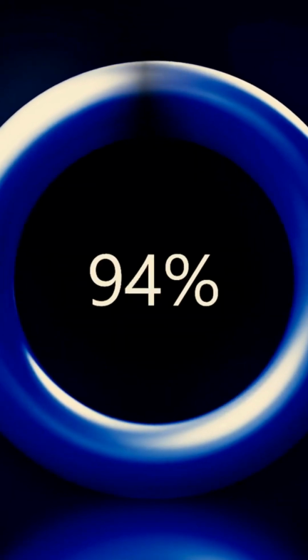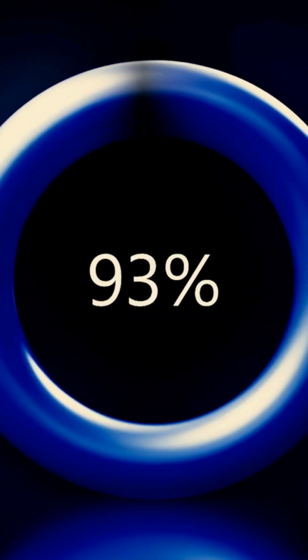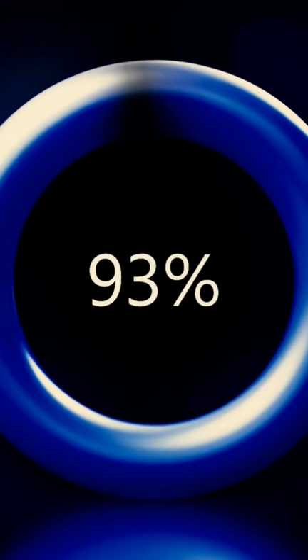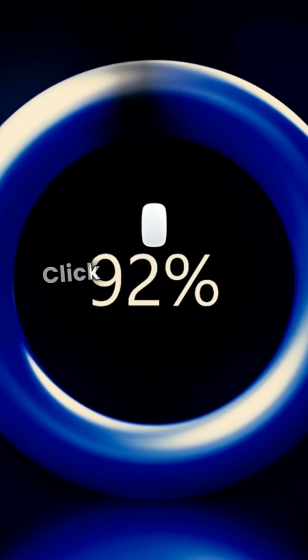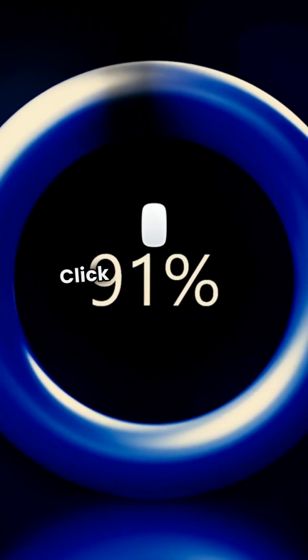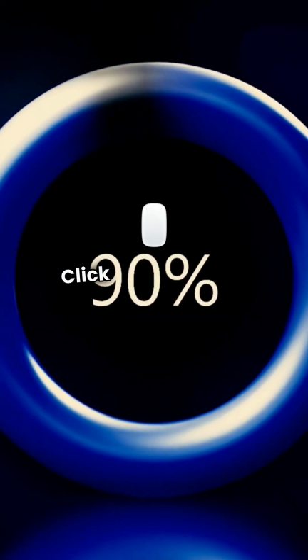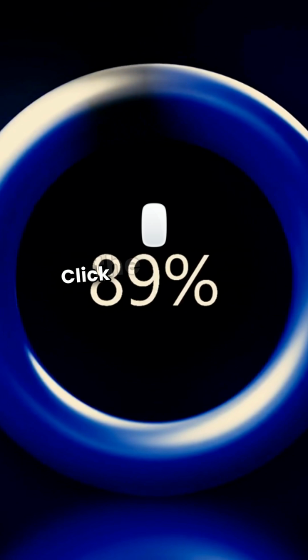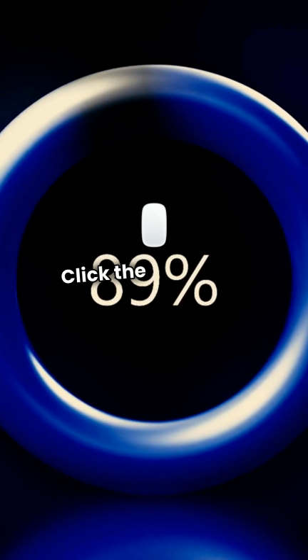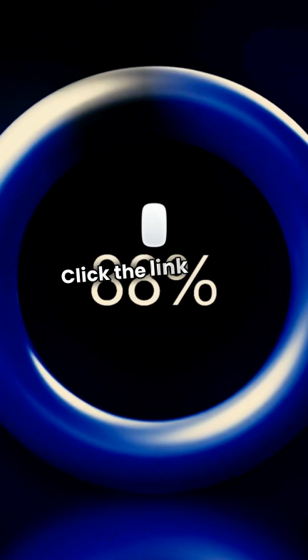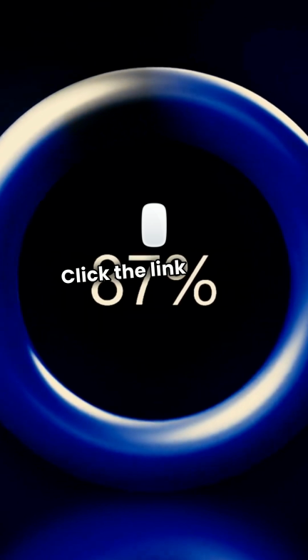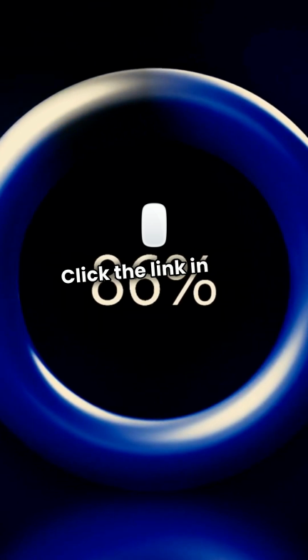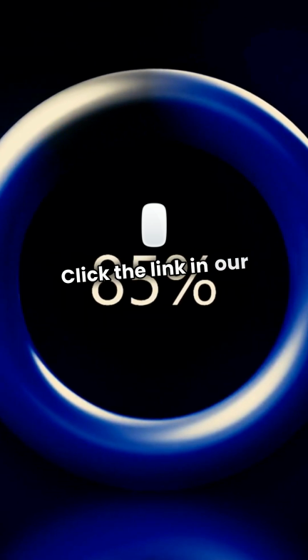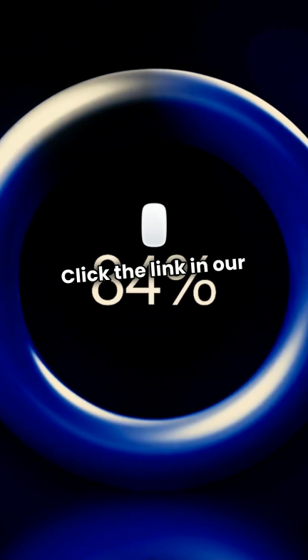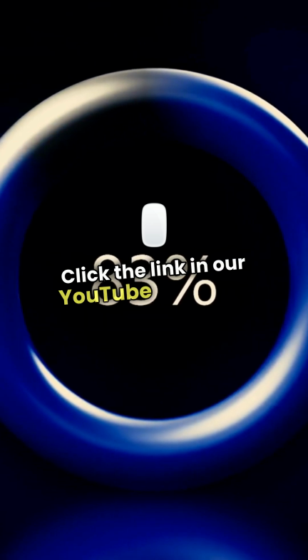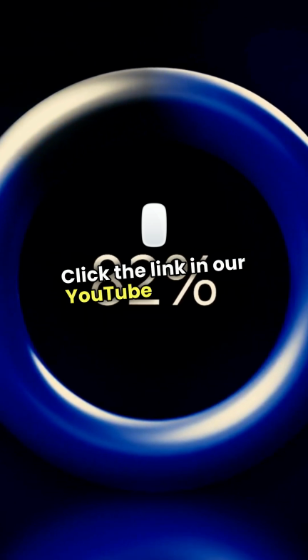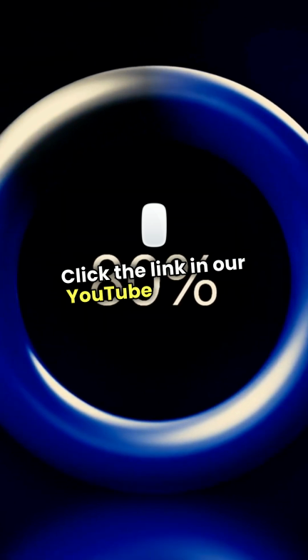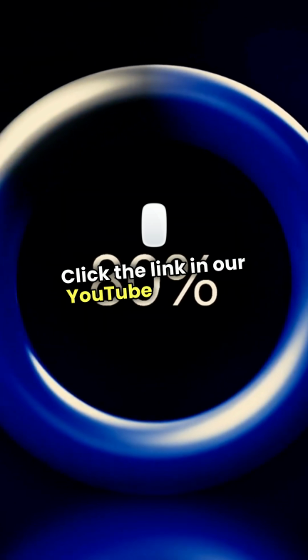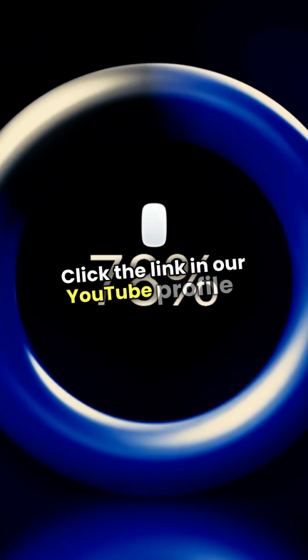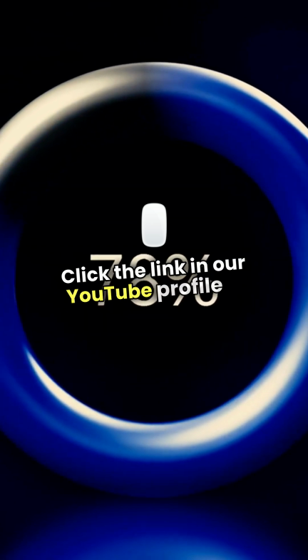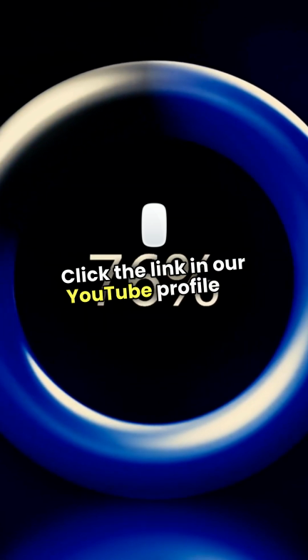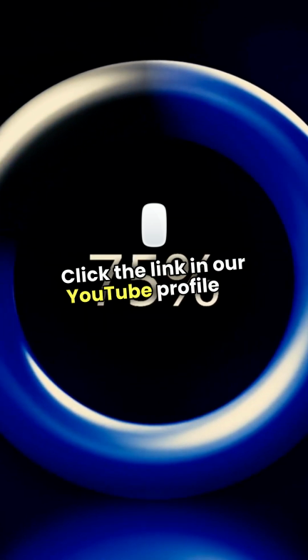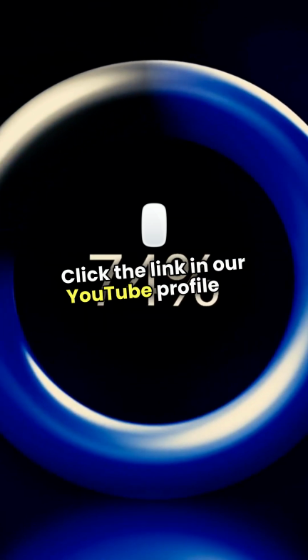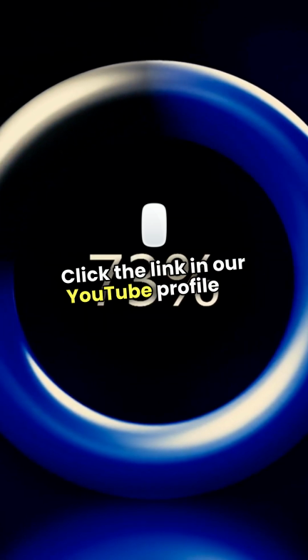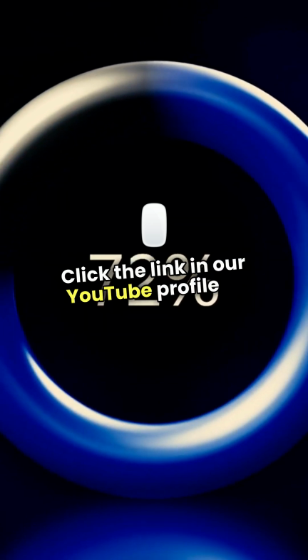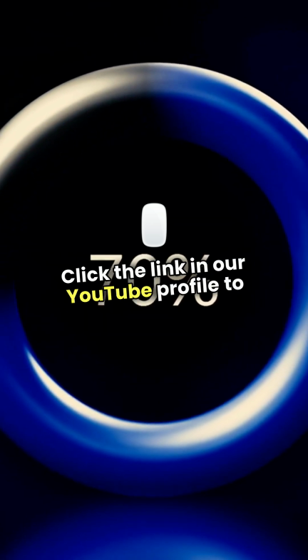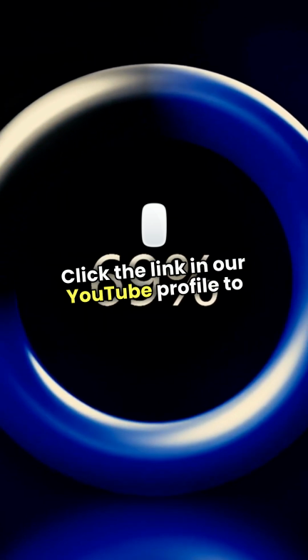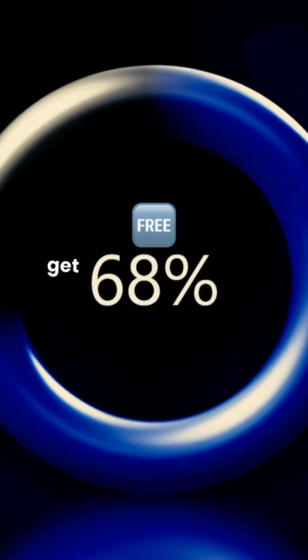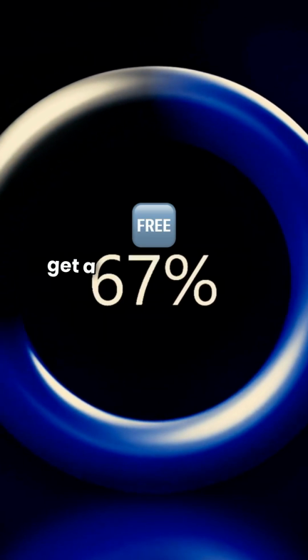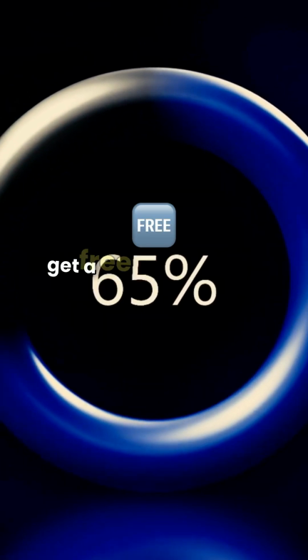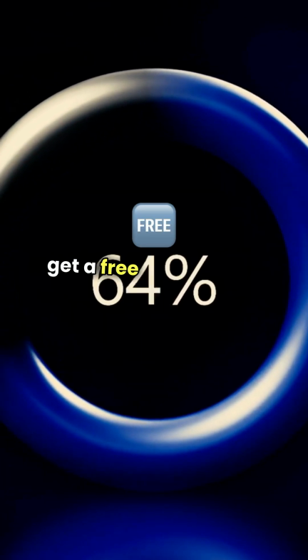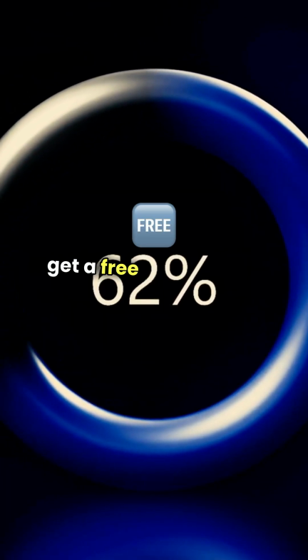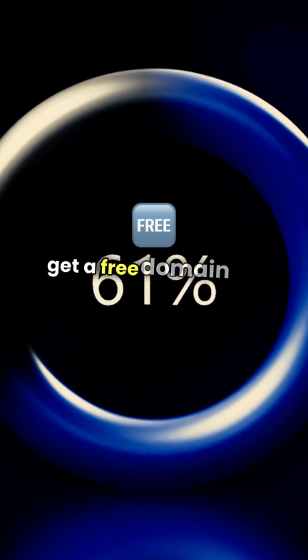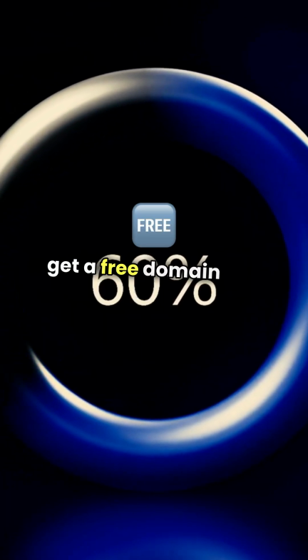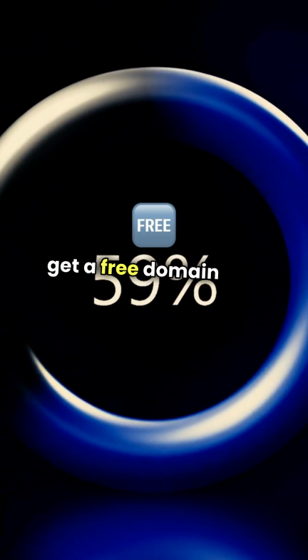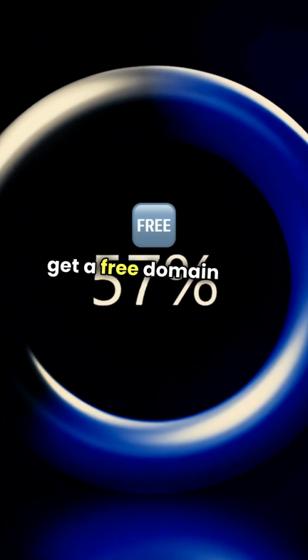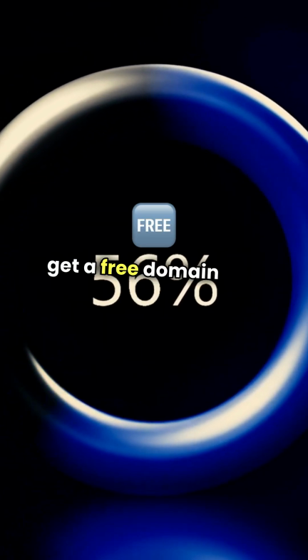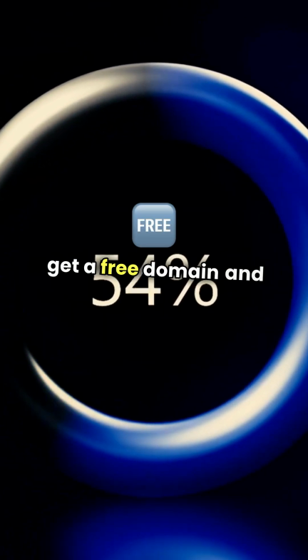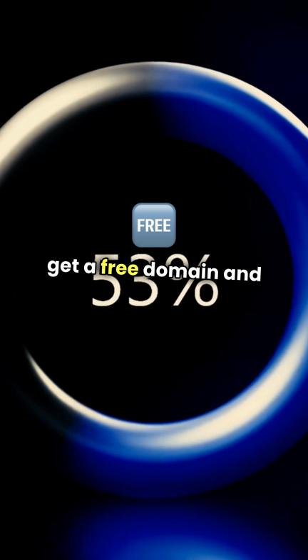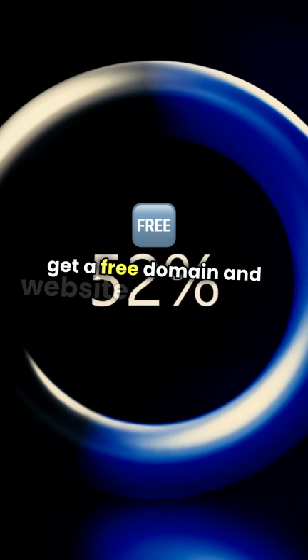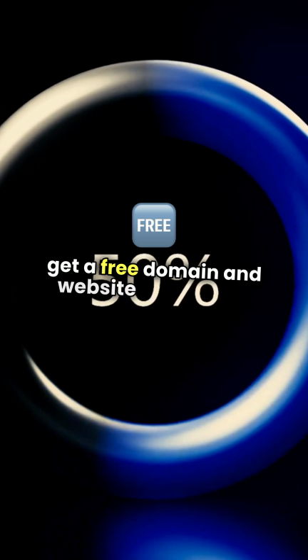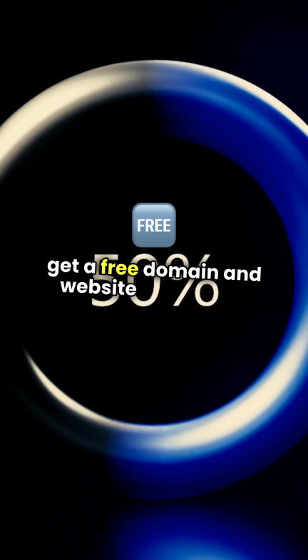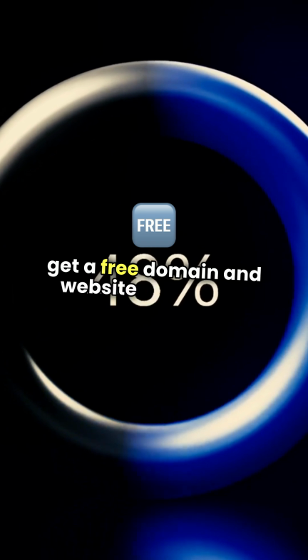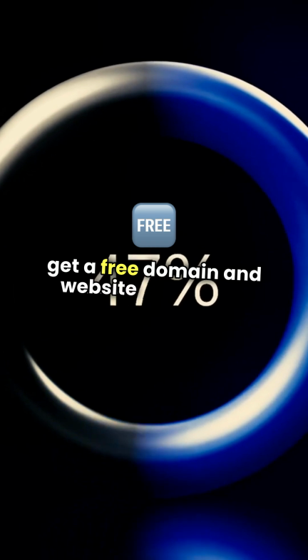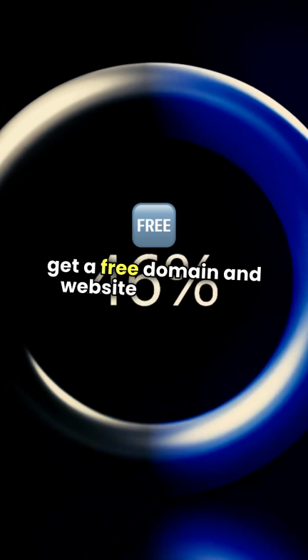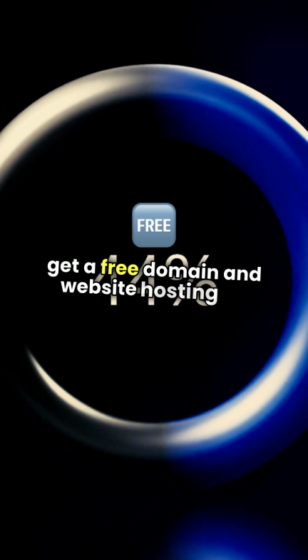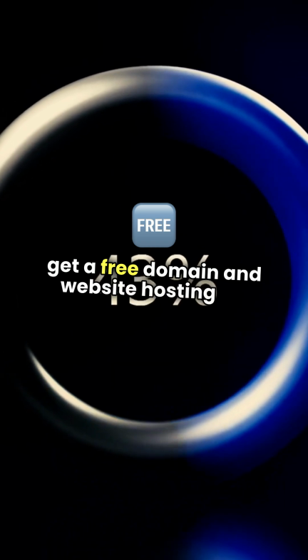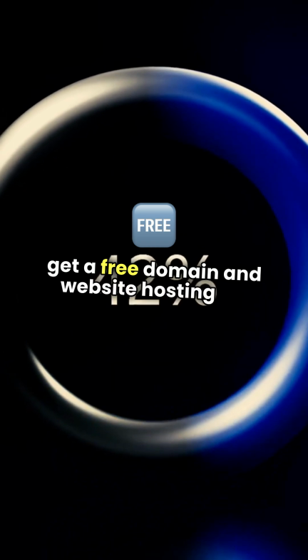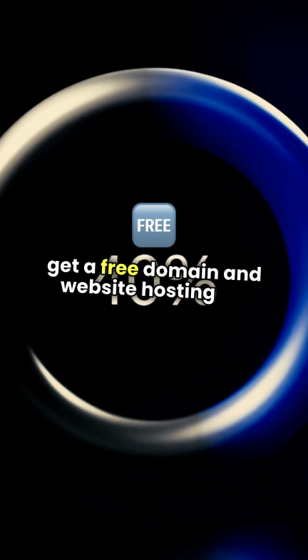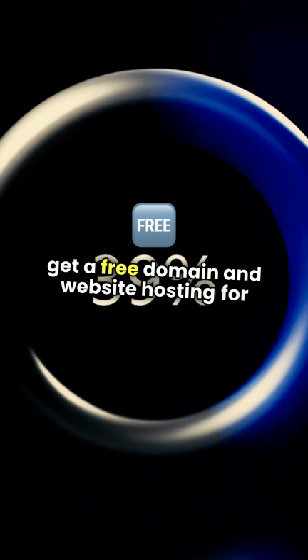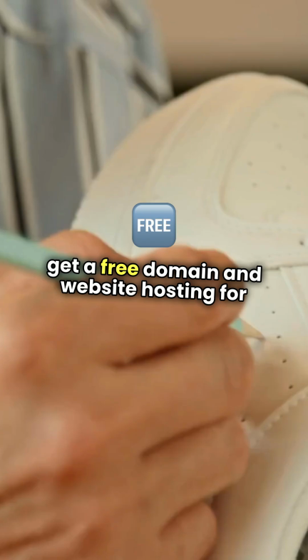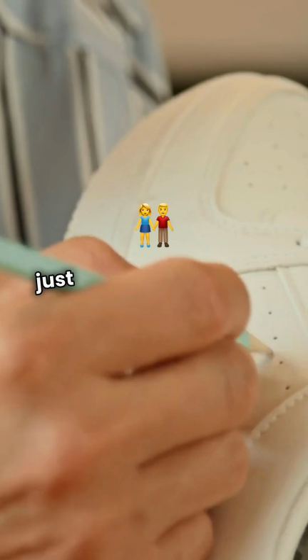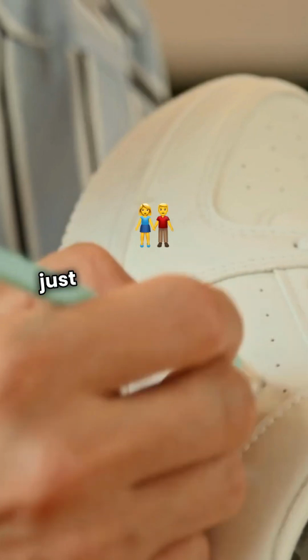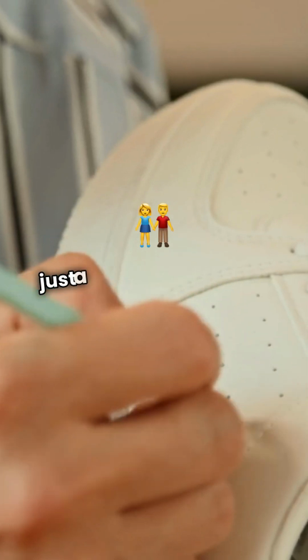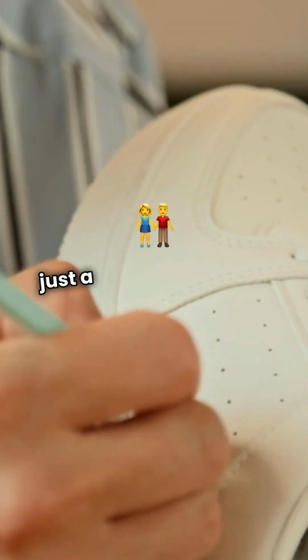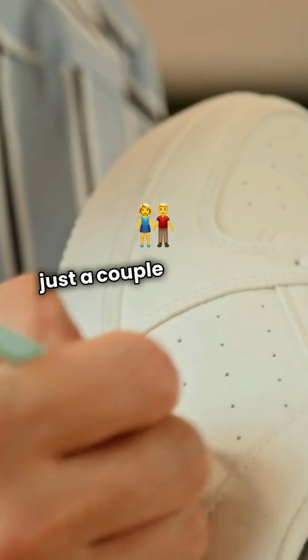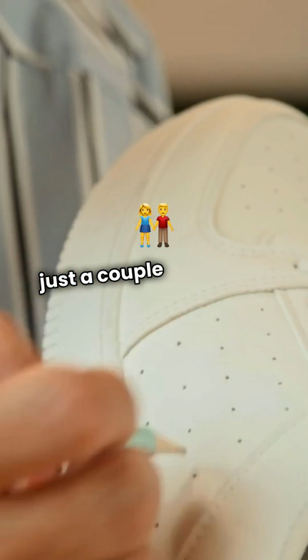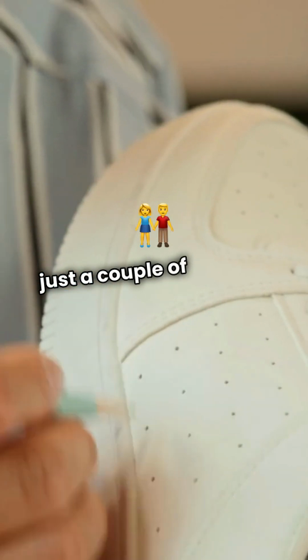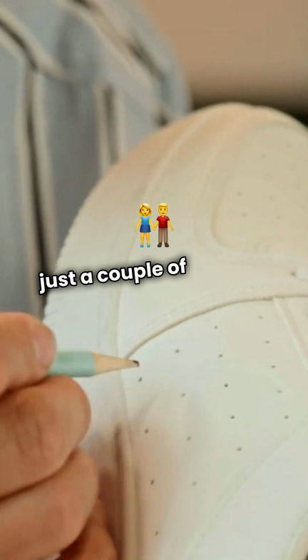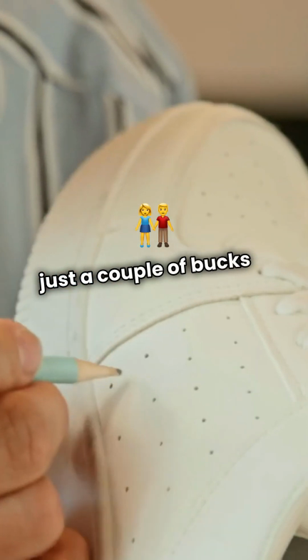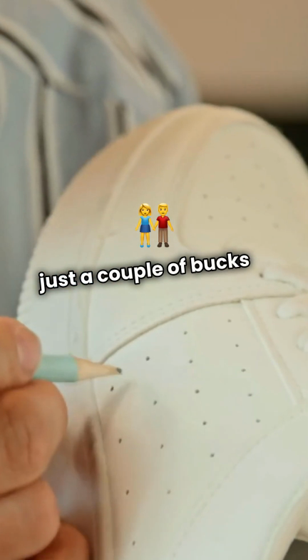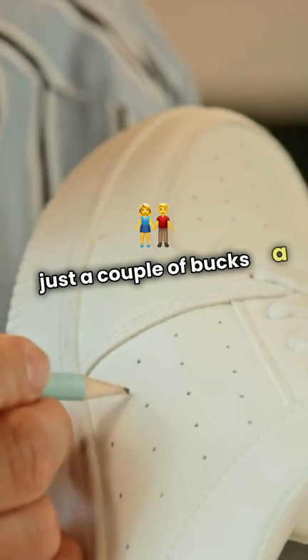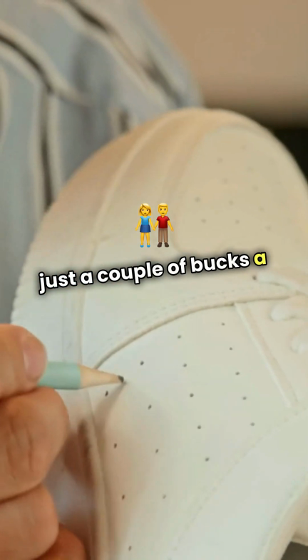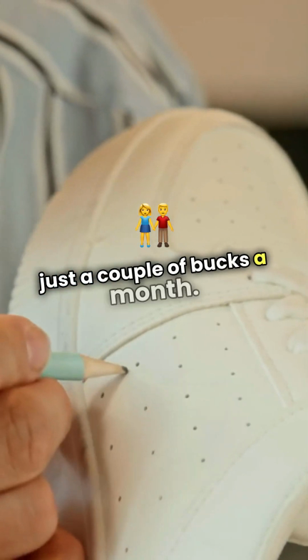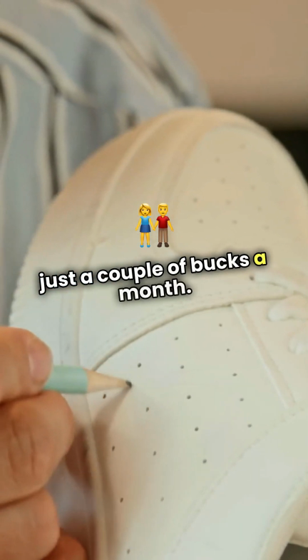Click the link in our YouTube profile to get a free domain and website hosting for just a couple of bucks a month.